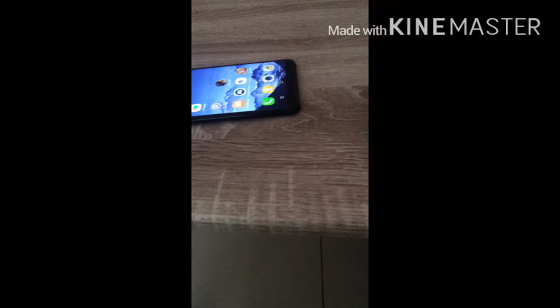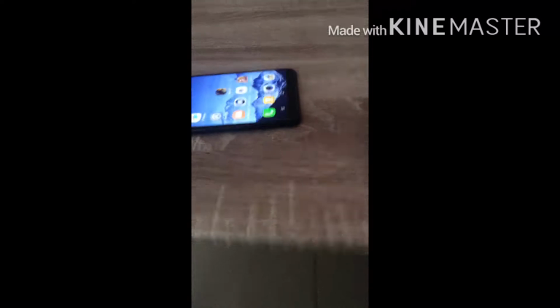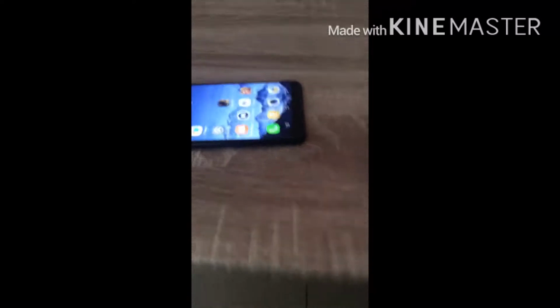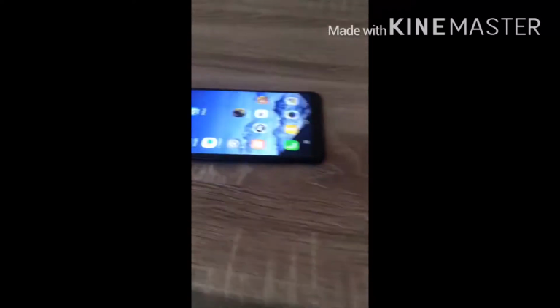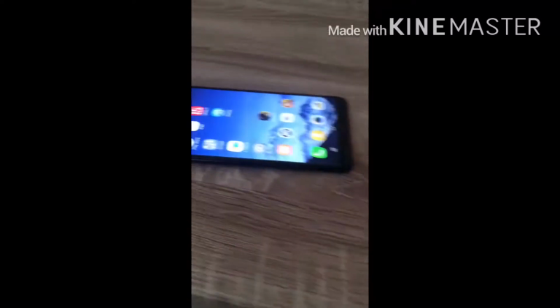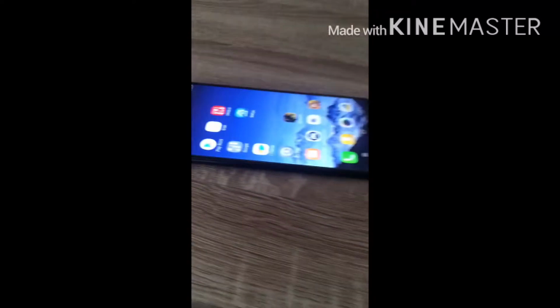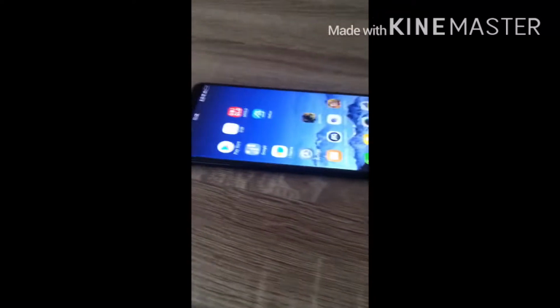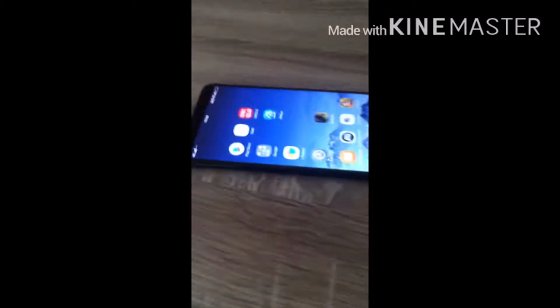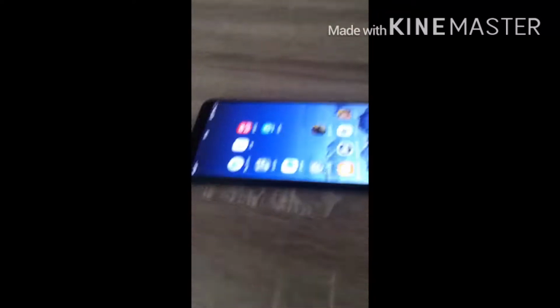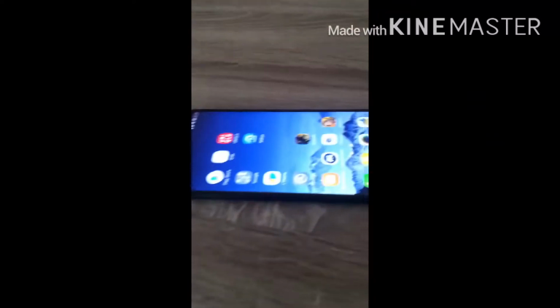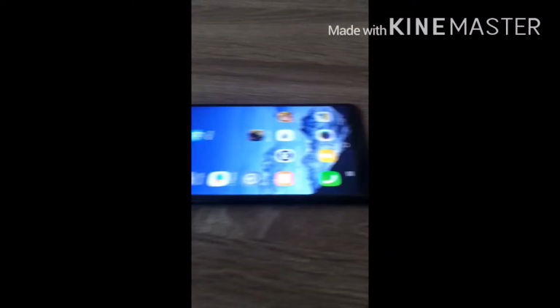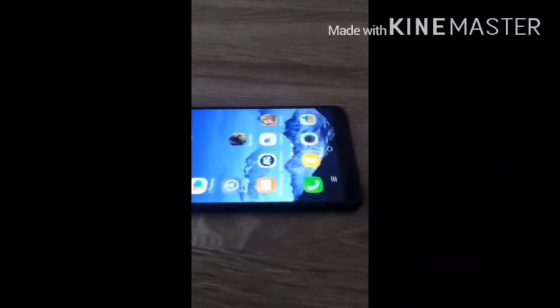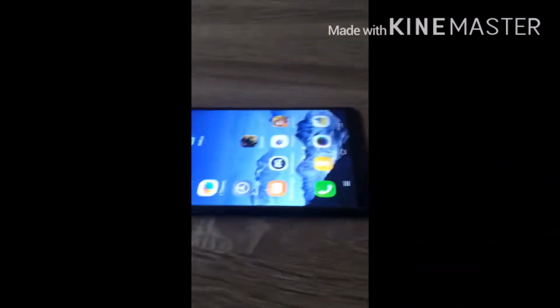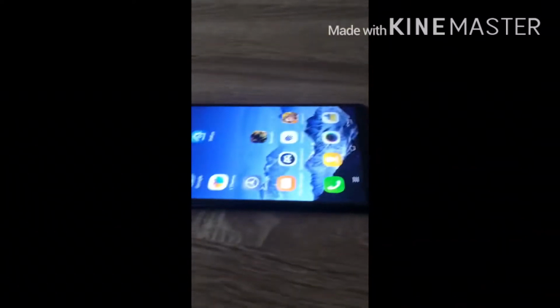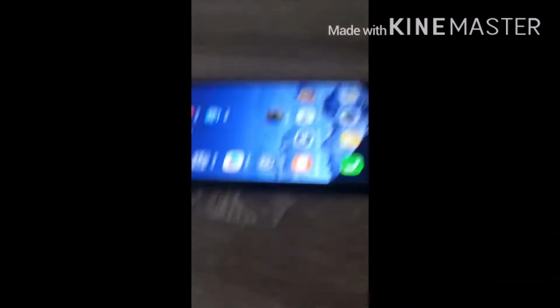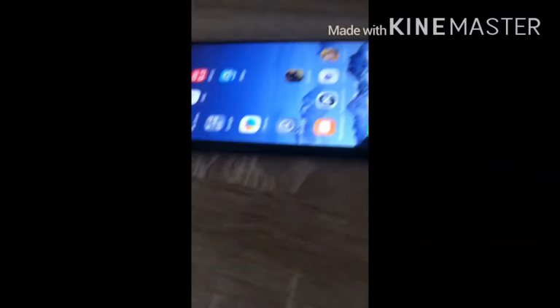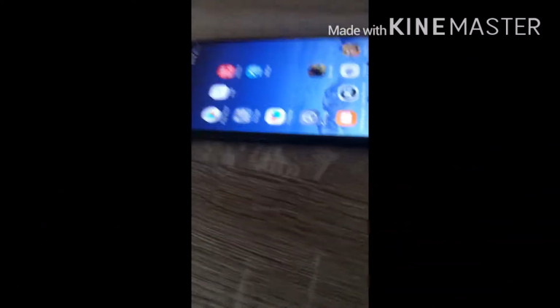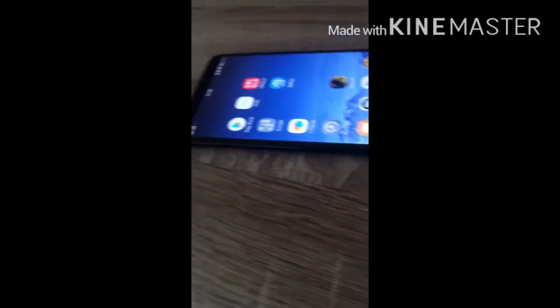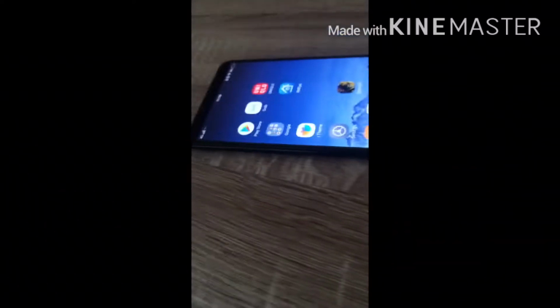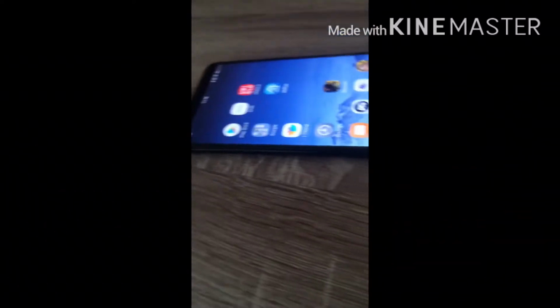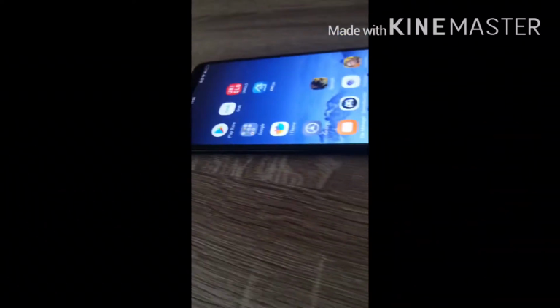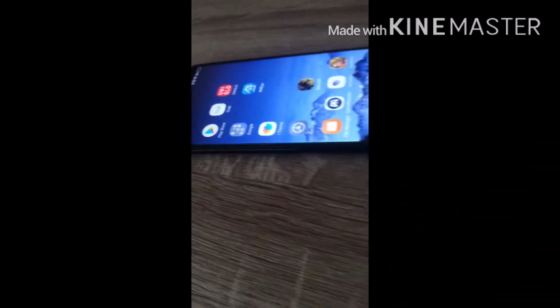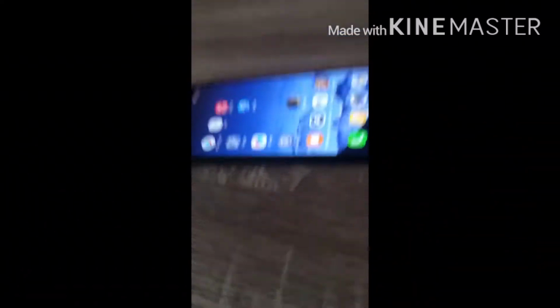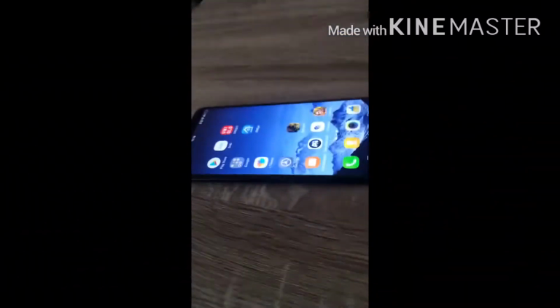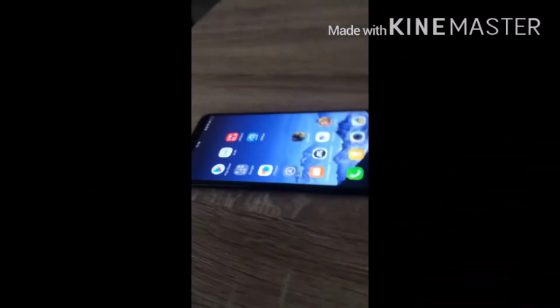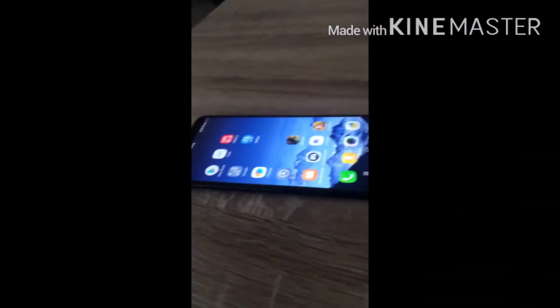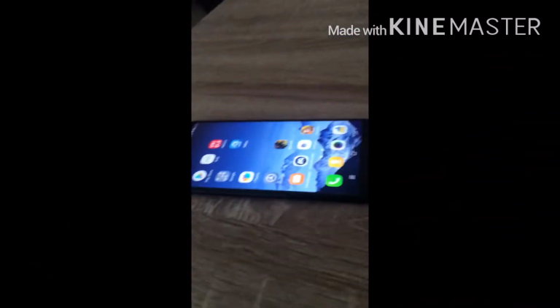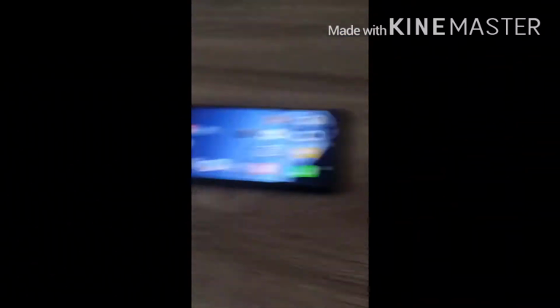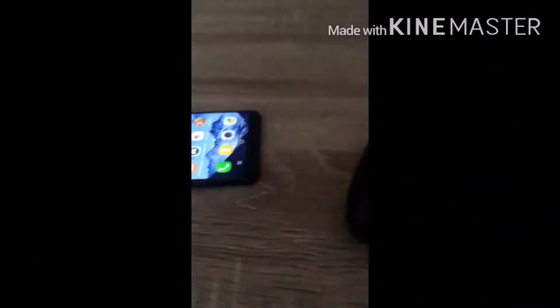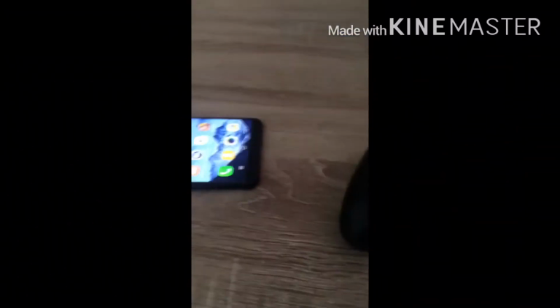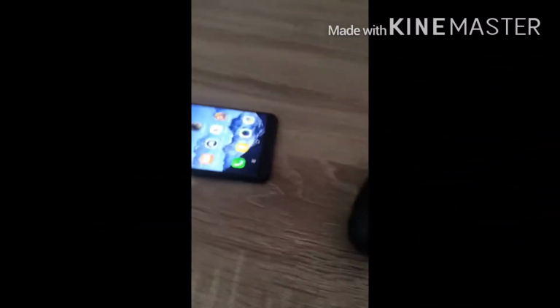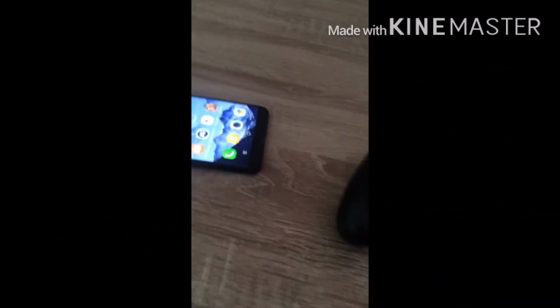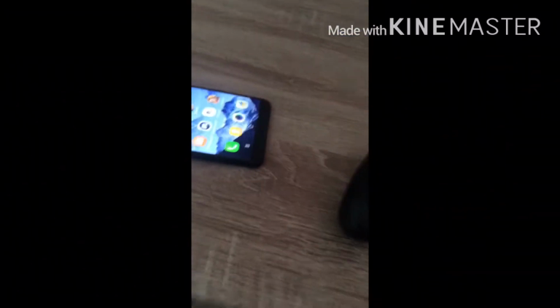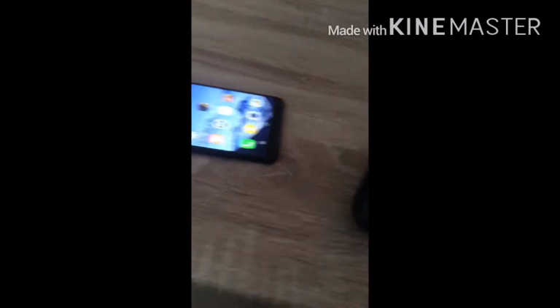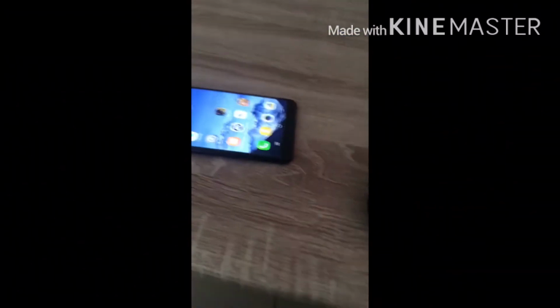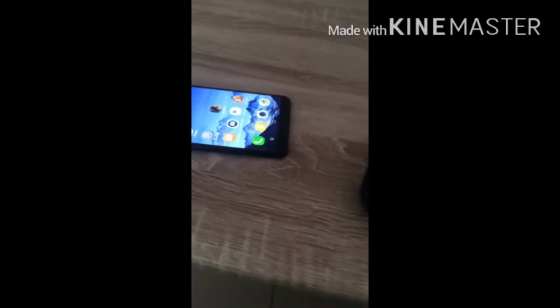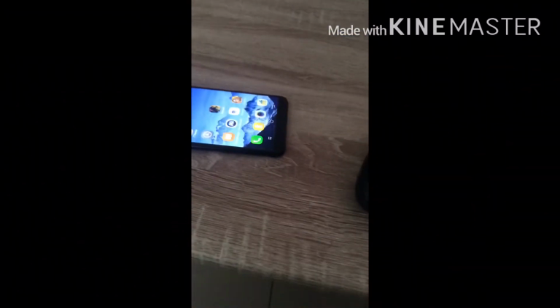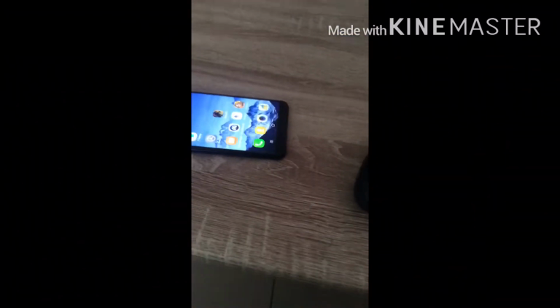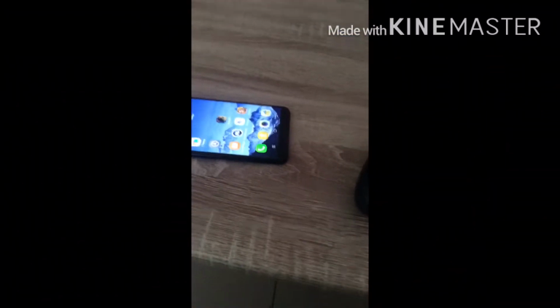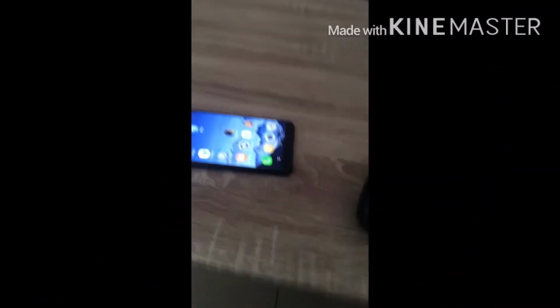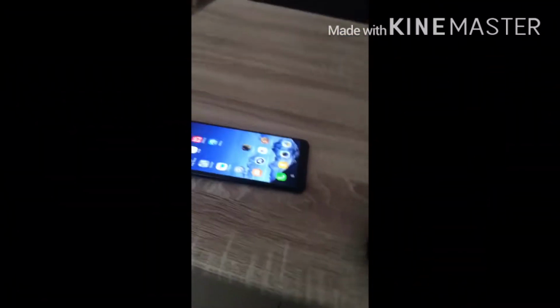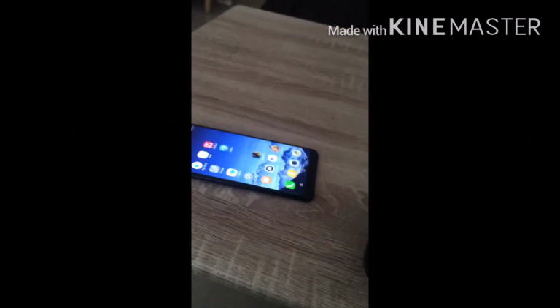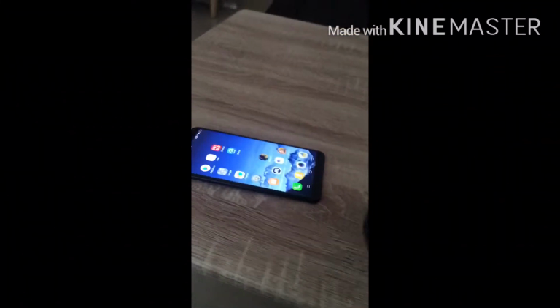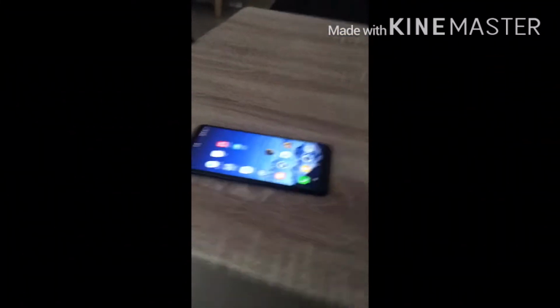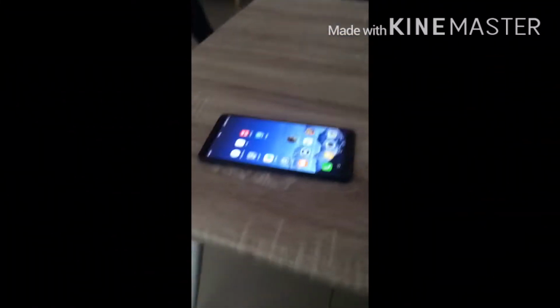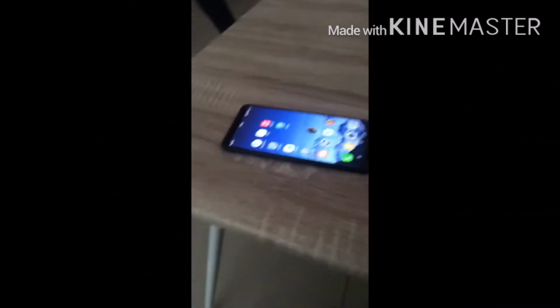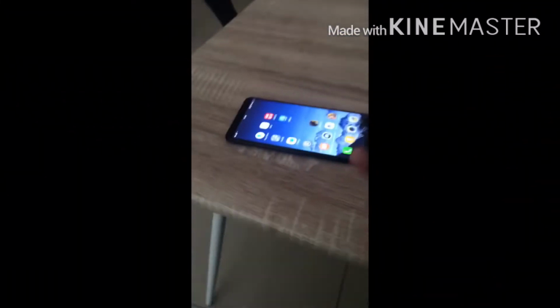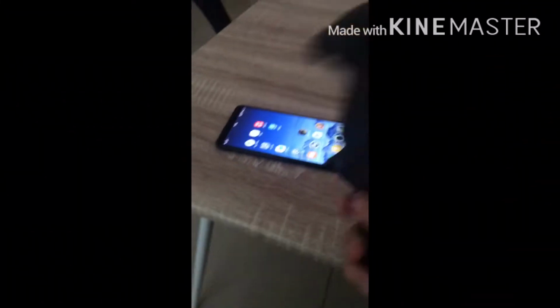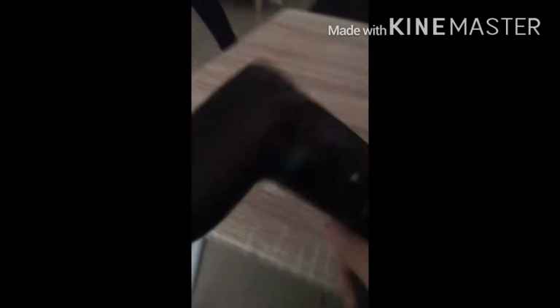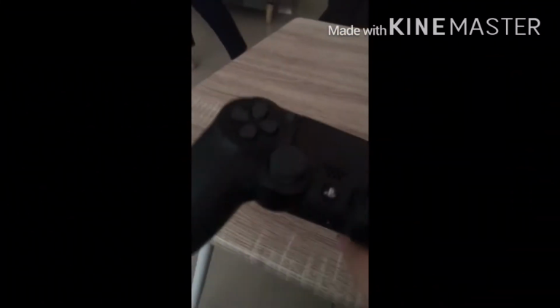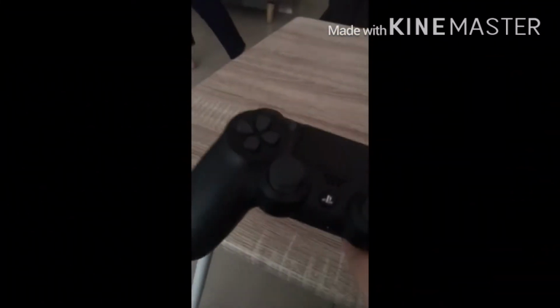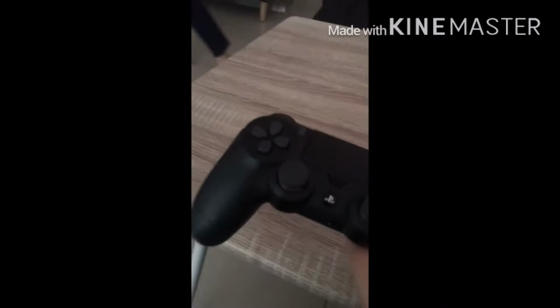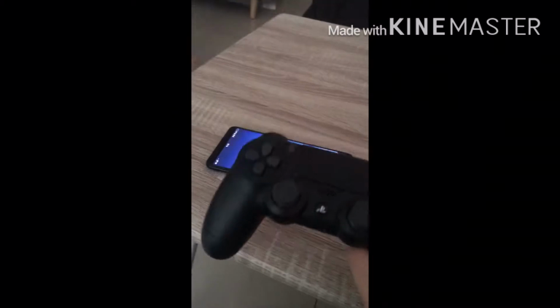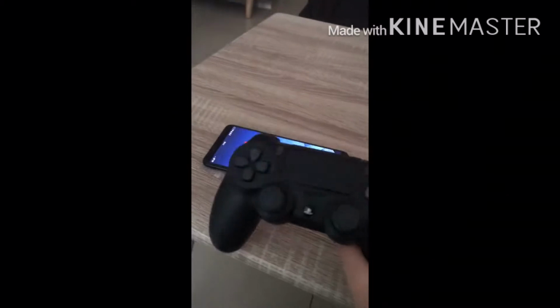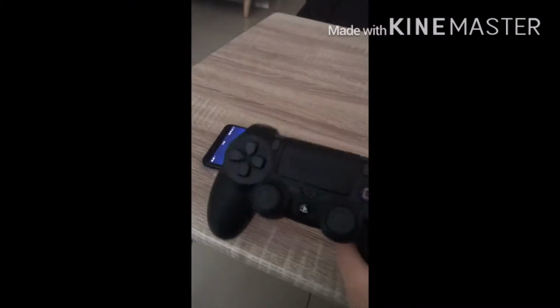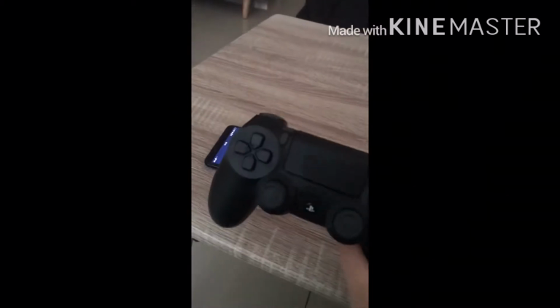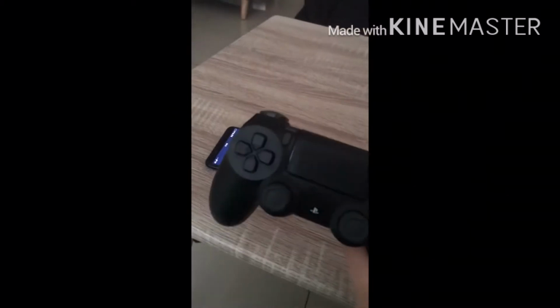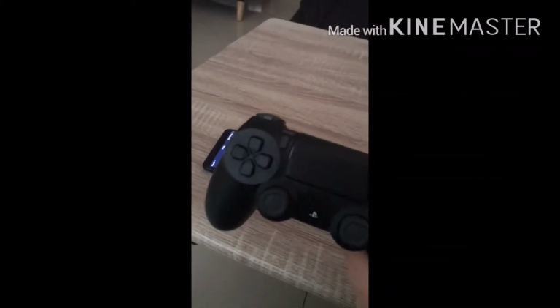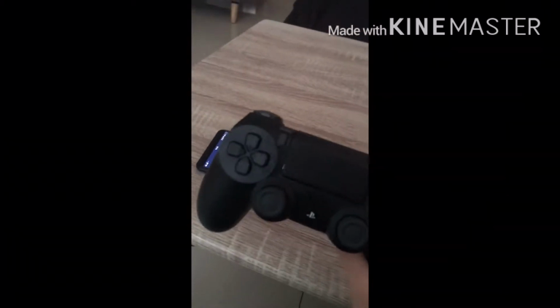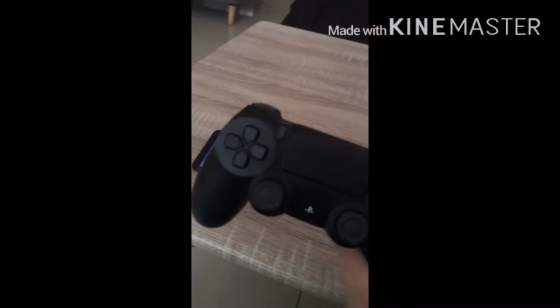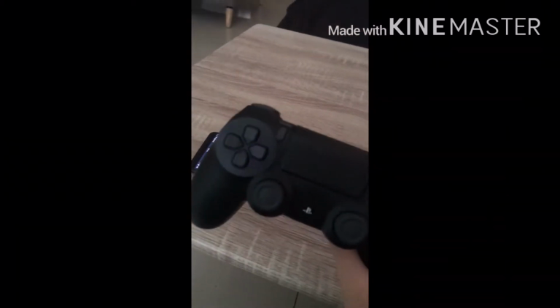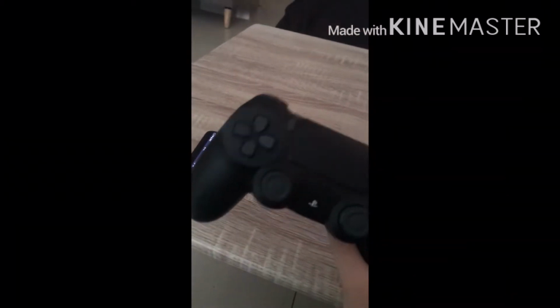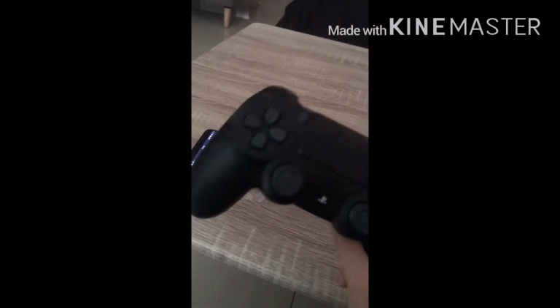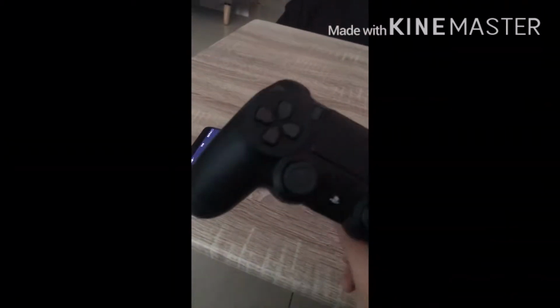What's up YouTube. Today I'm going to show you how to play with your PS4 controller.